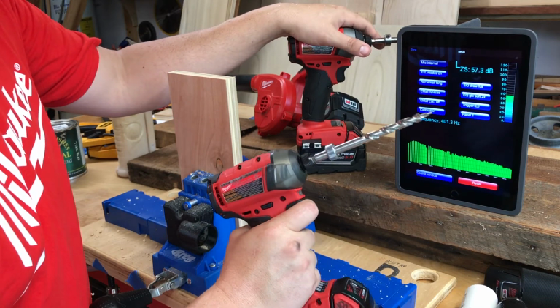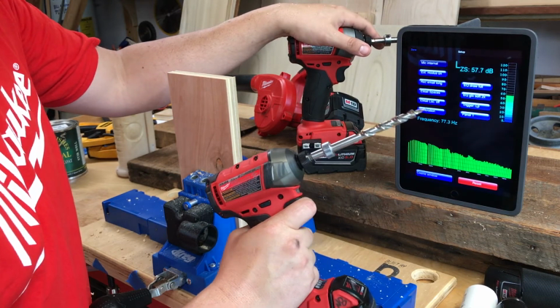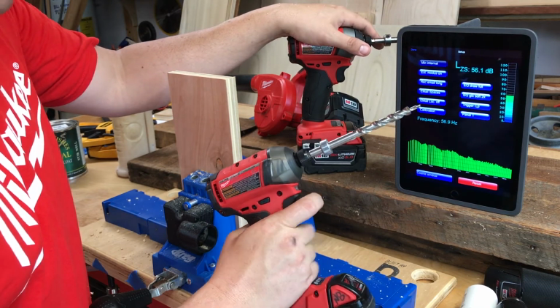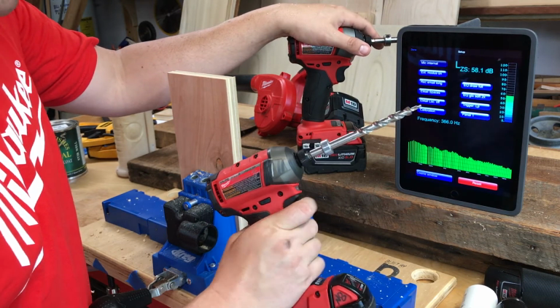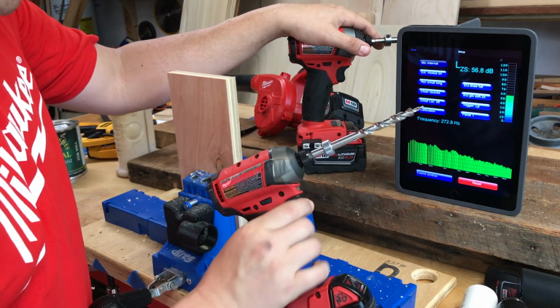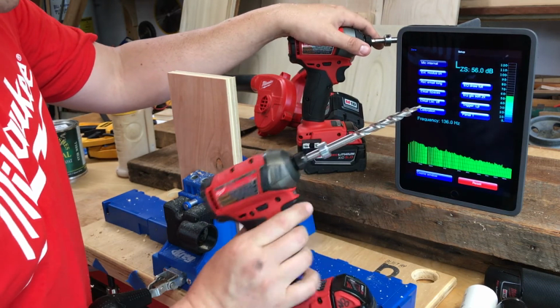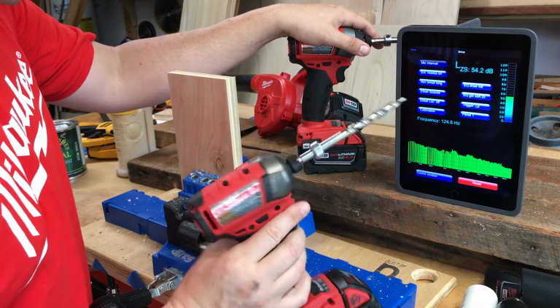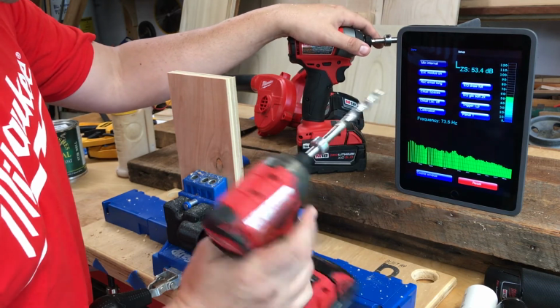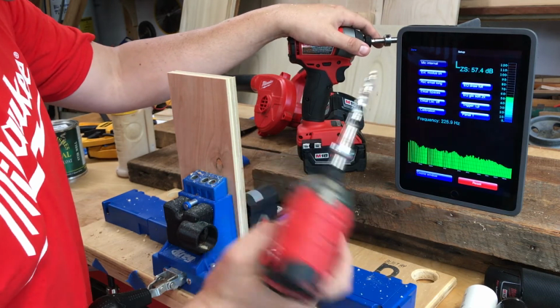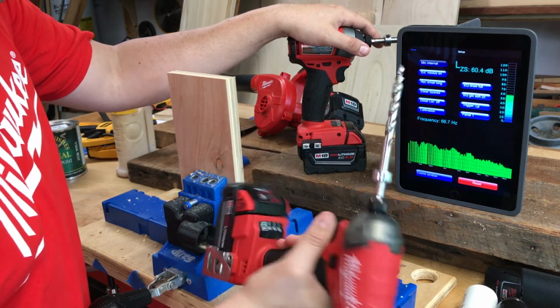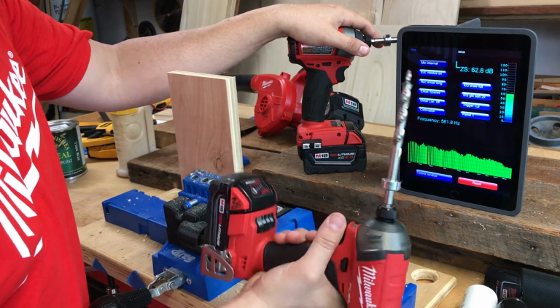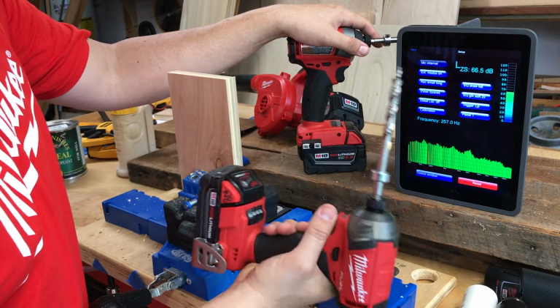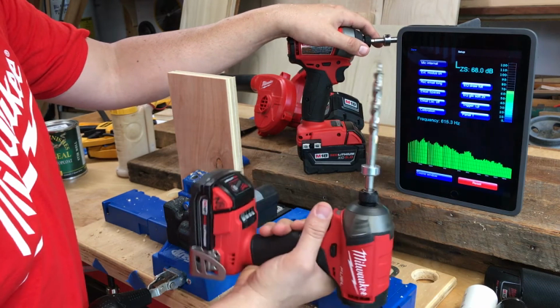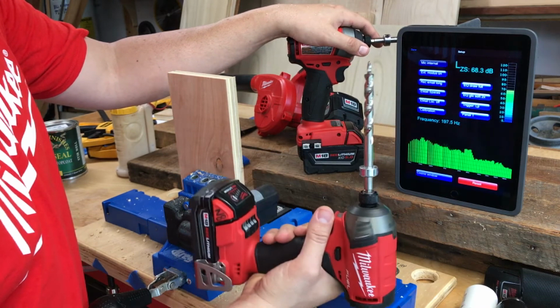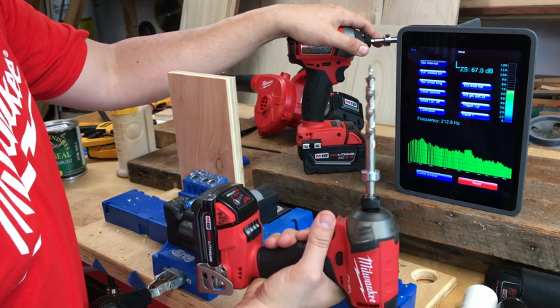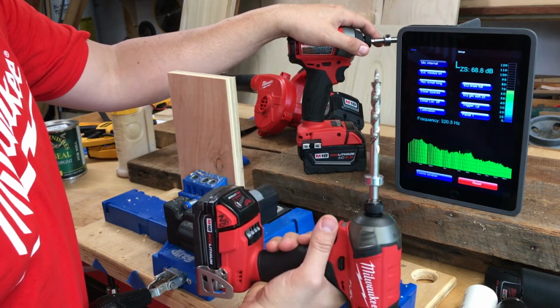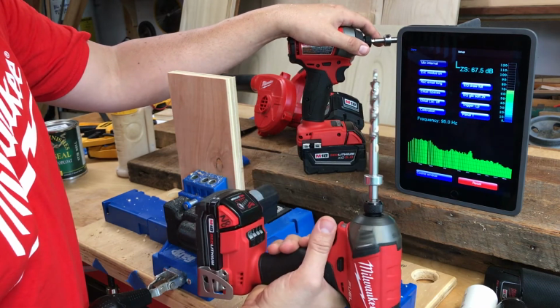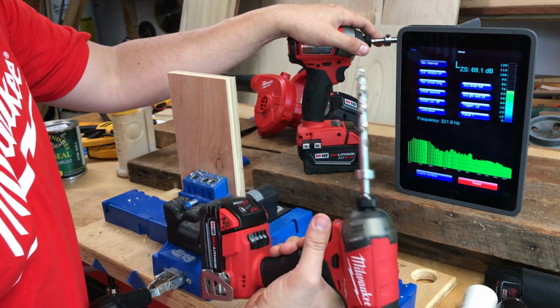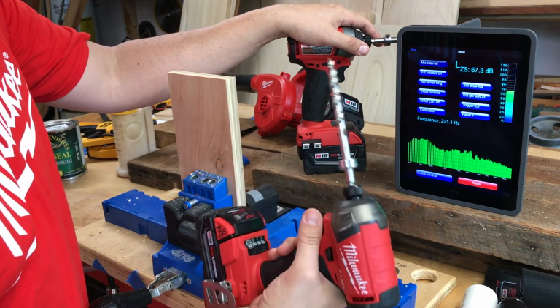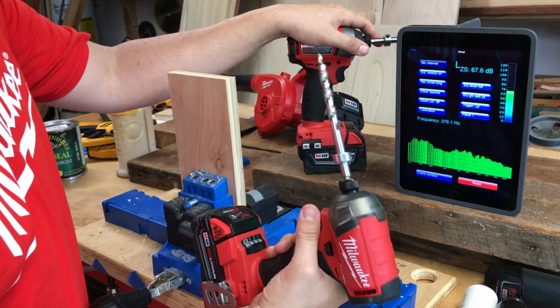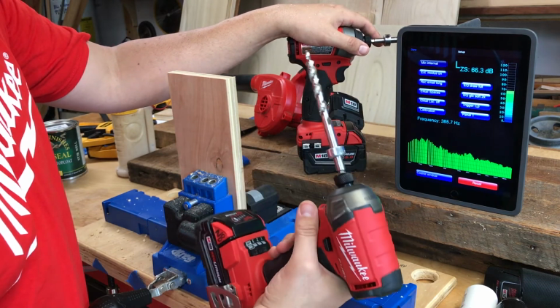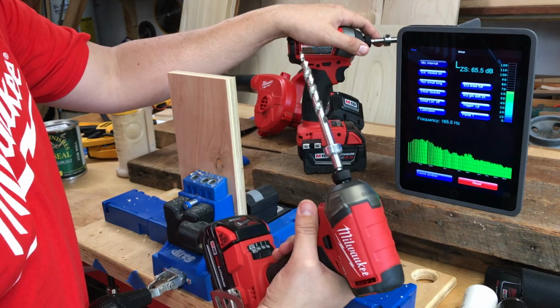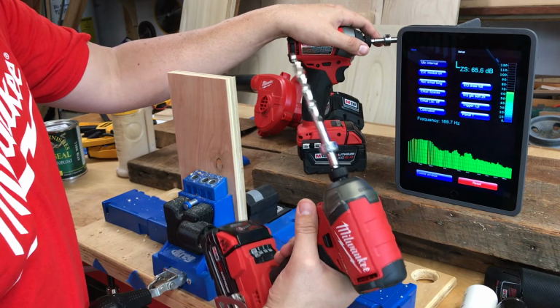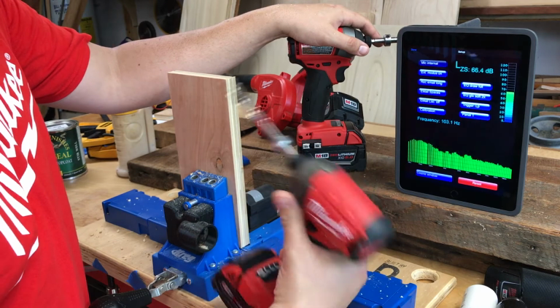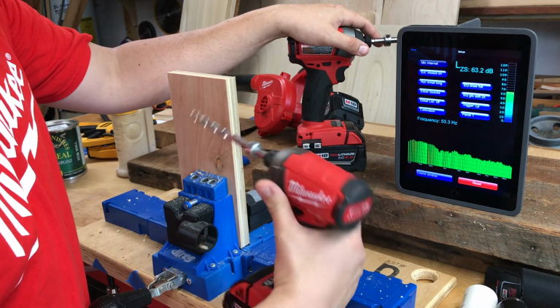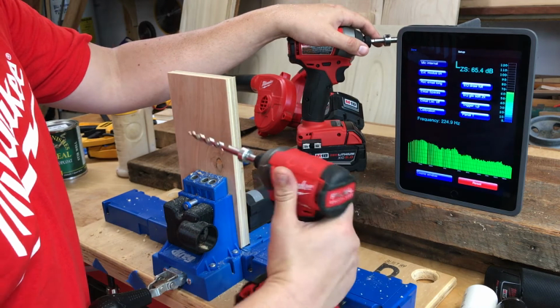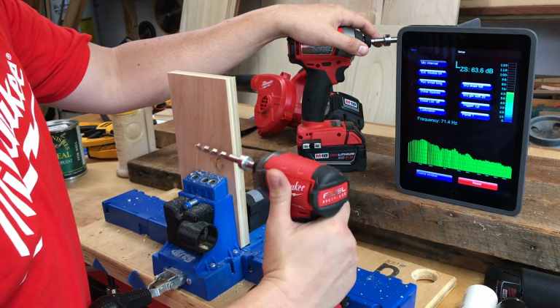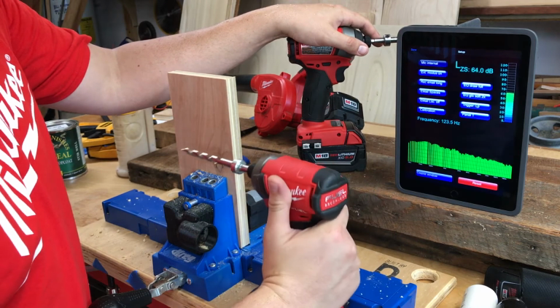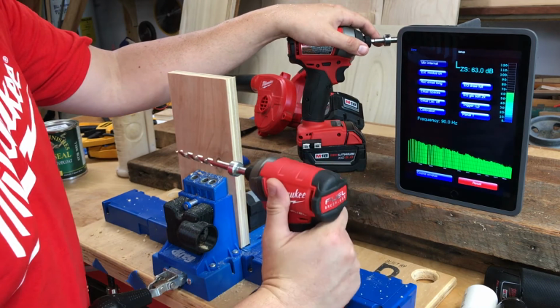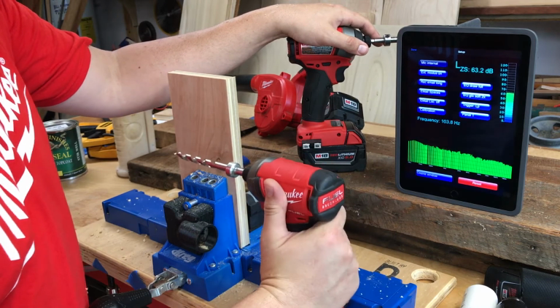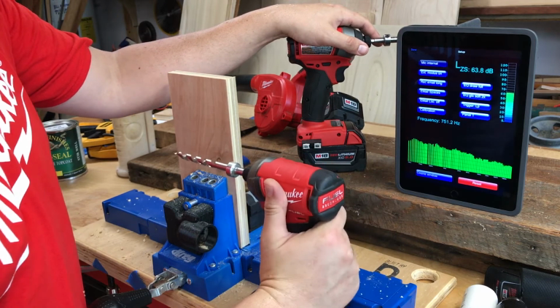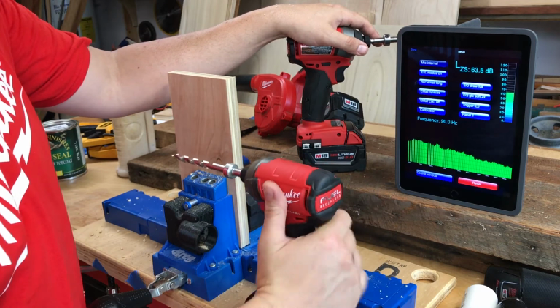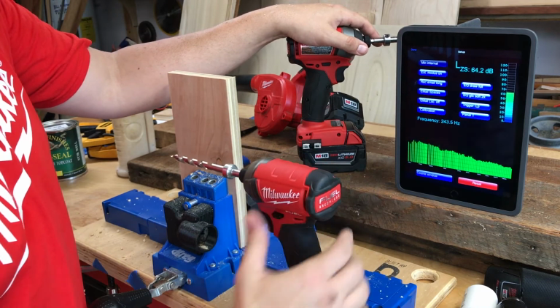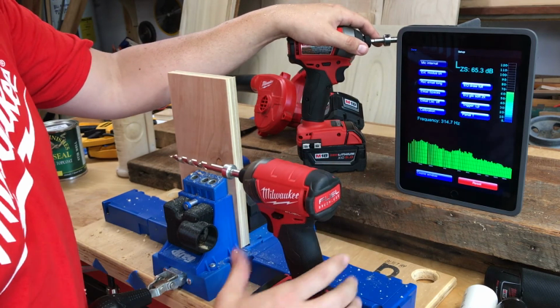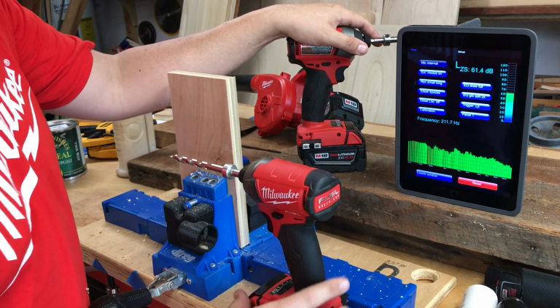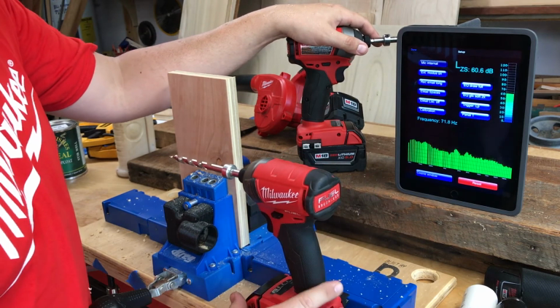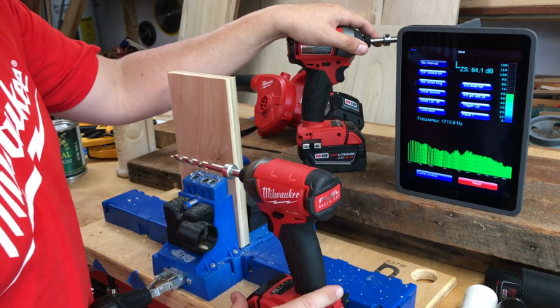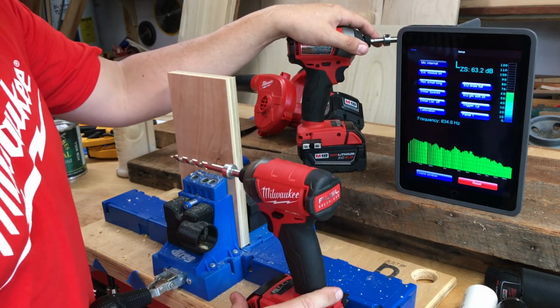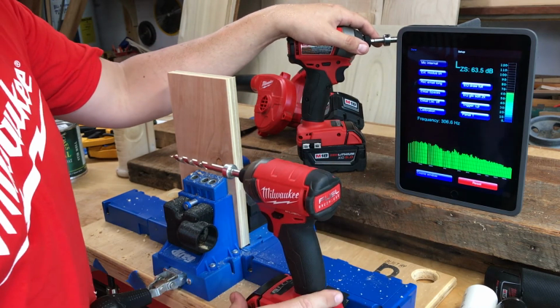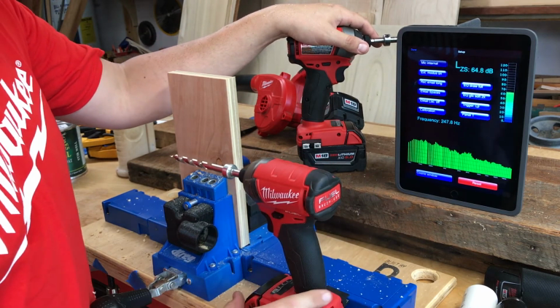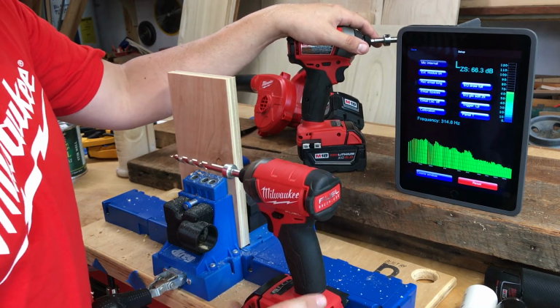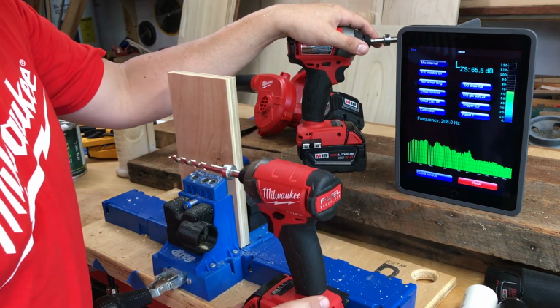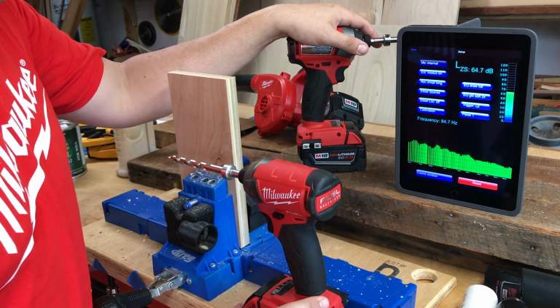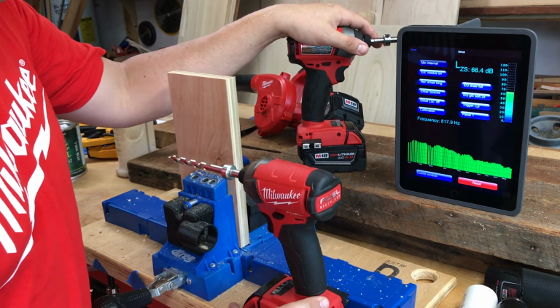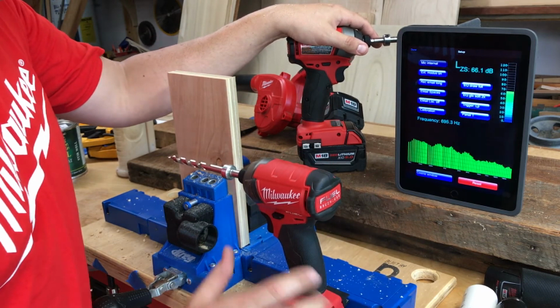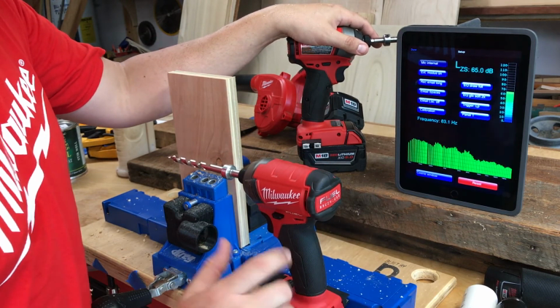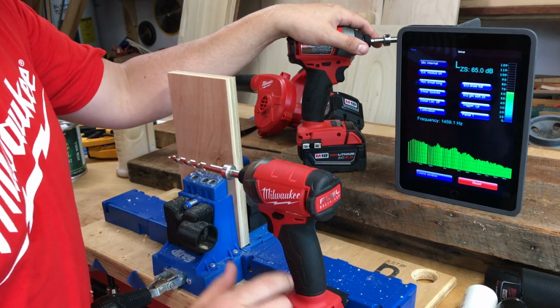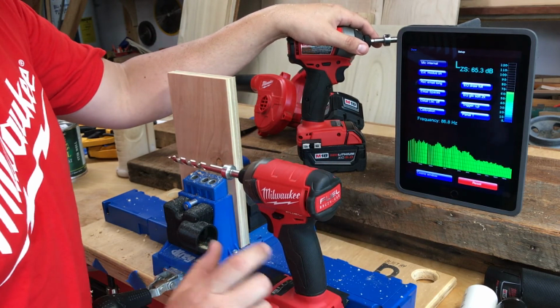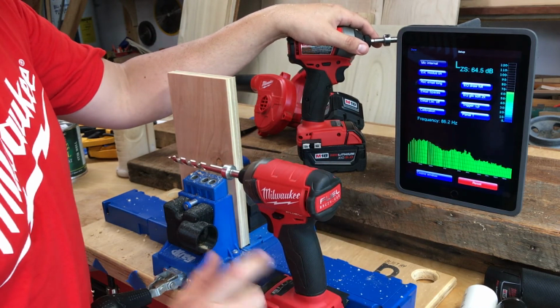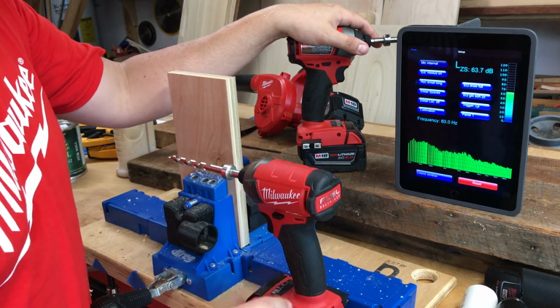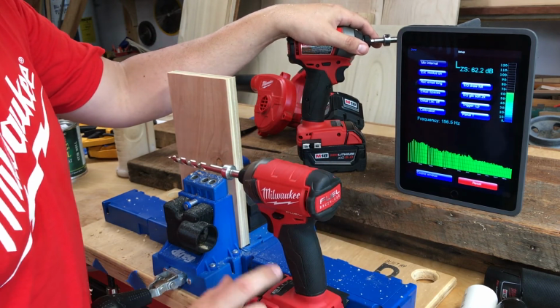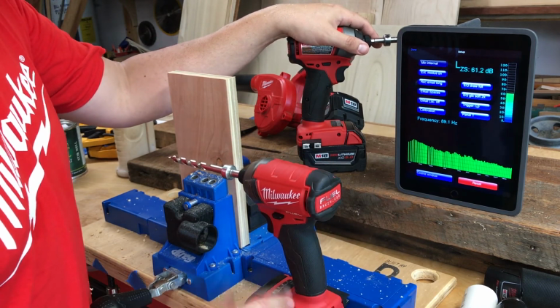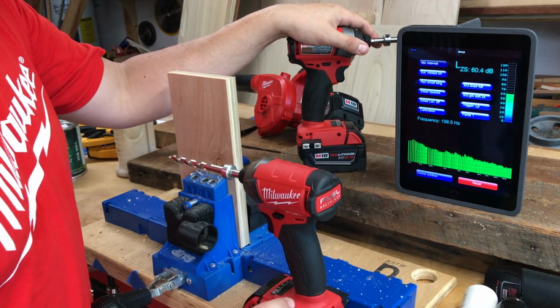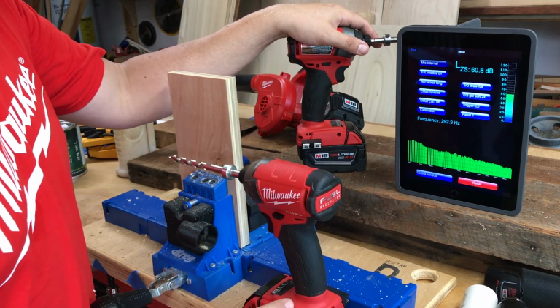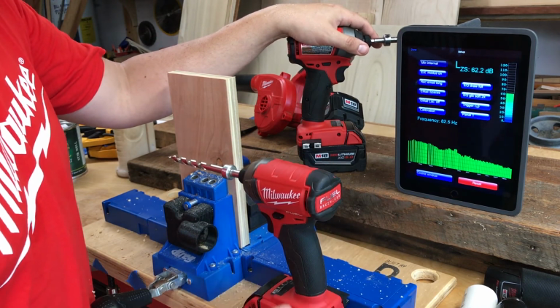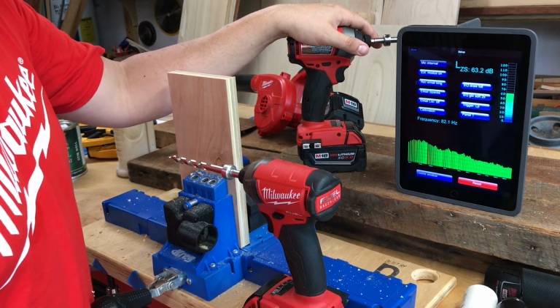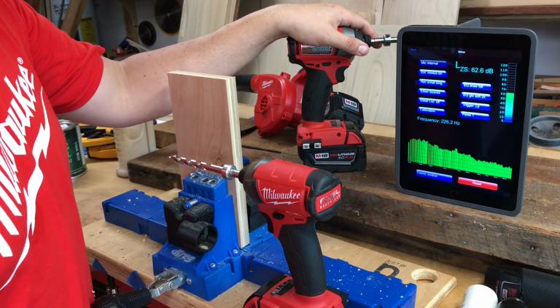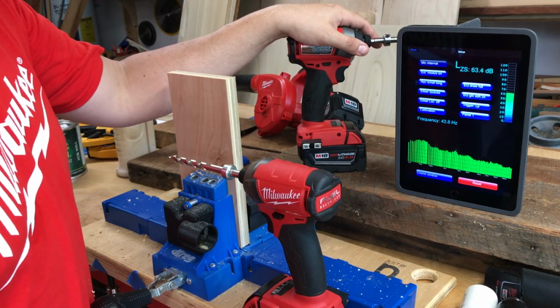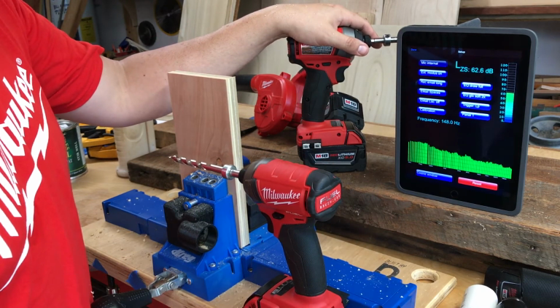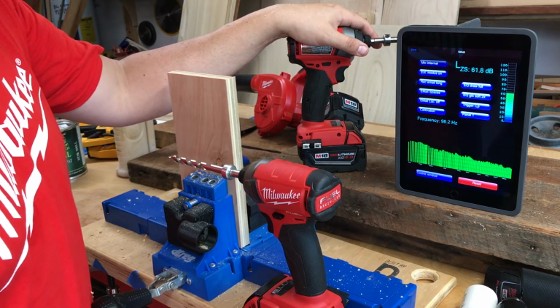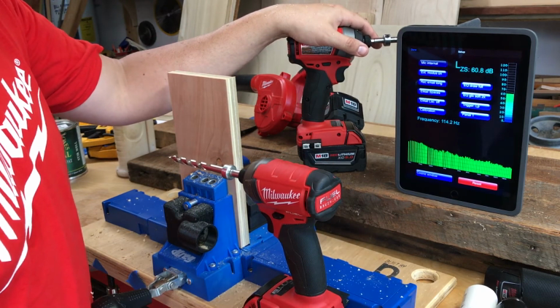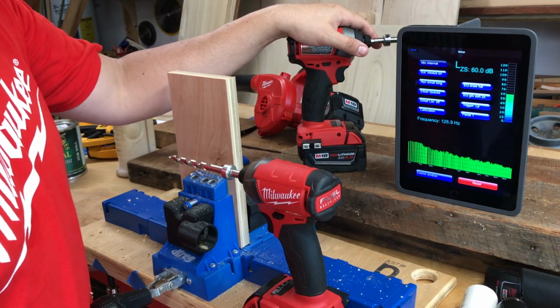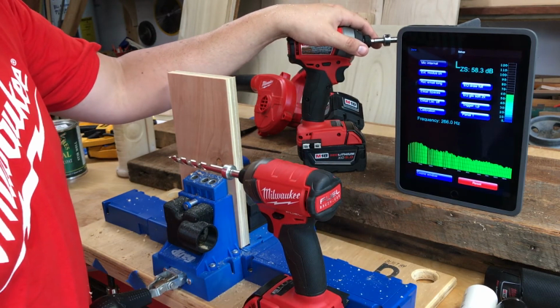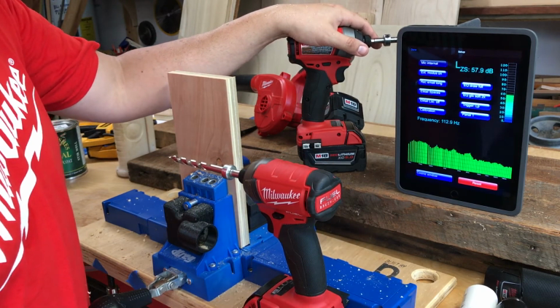I just kind of want to give you a visual of the difference. If you have a chance to check one out, I highly recommend it. Thanks.